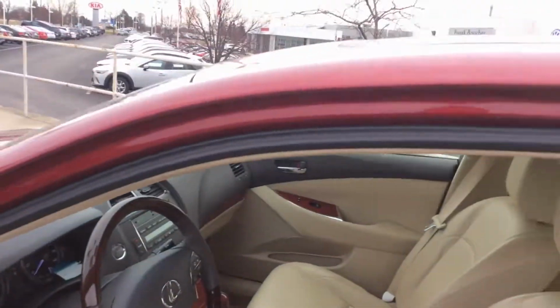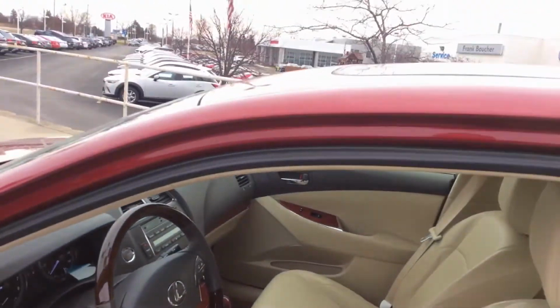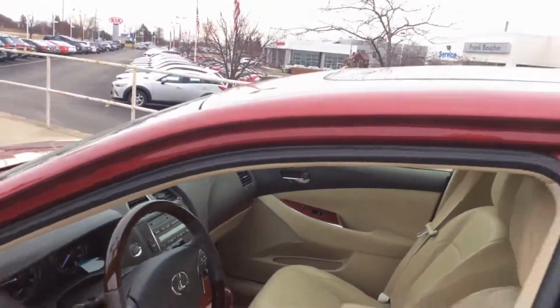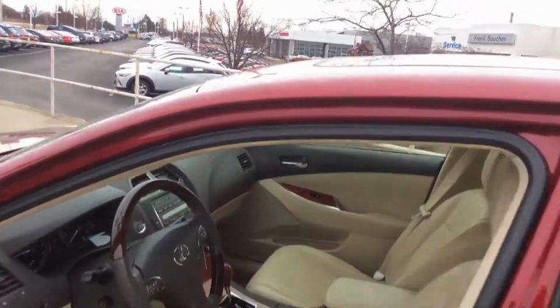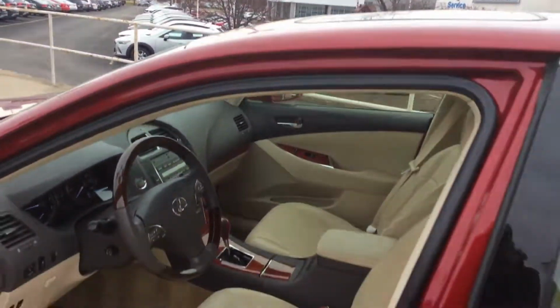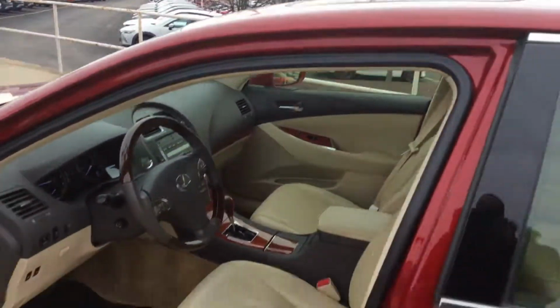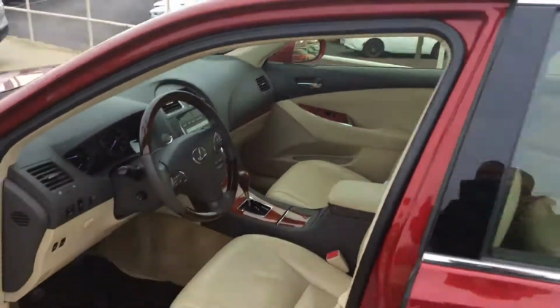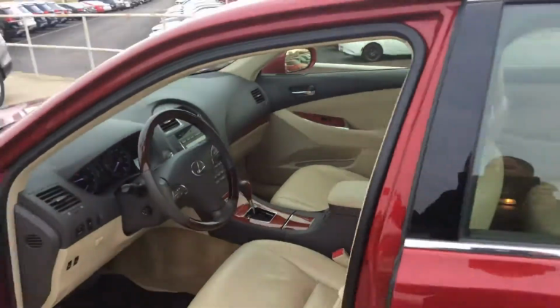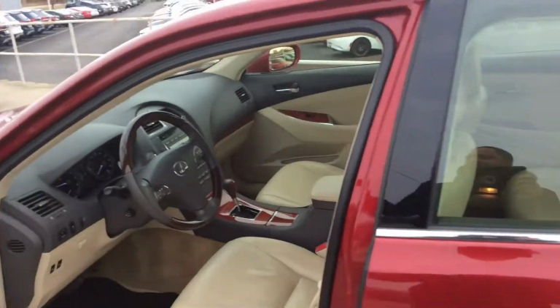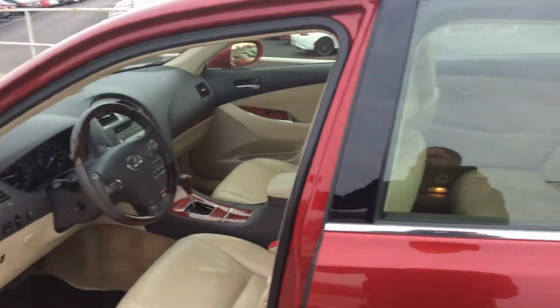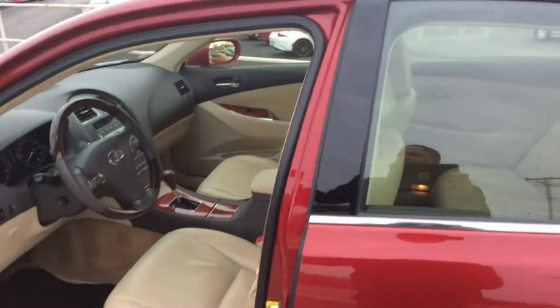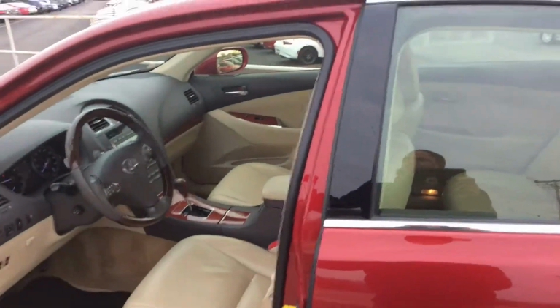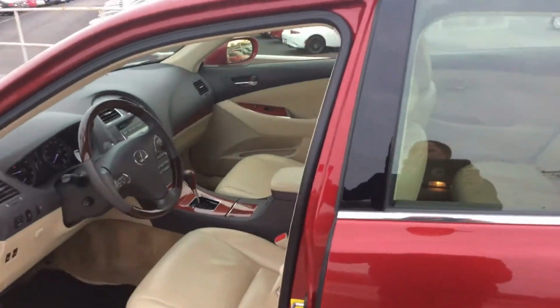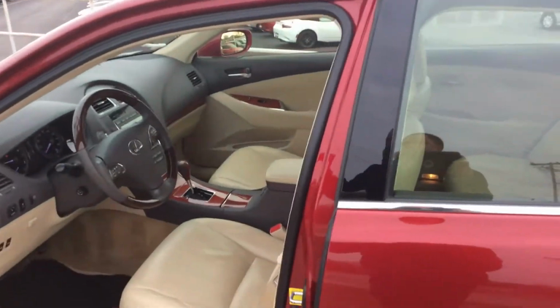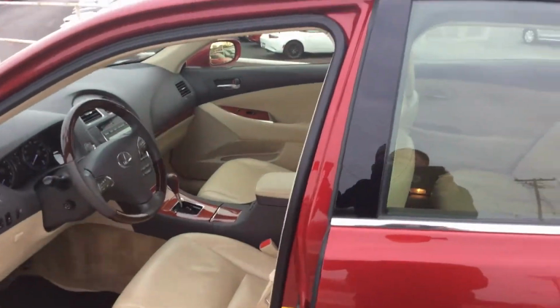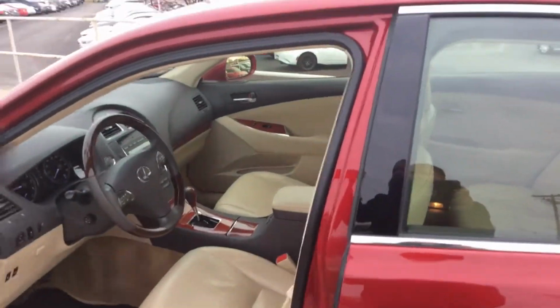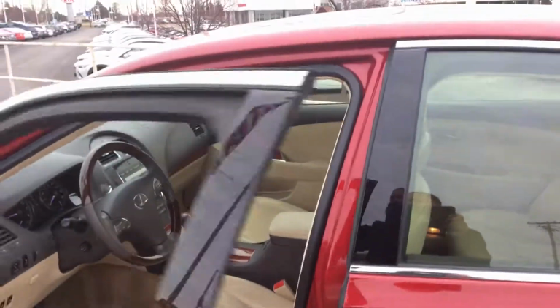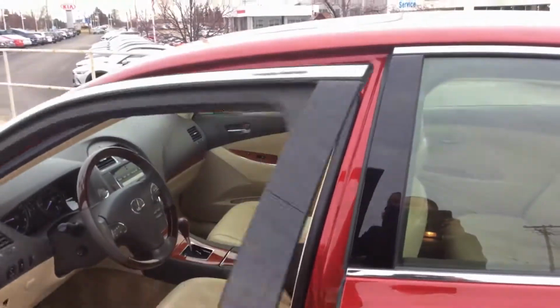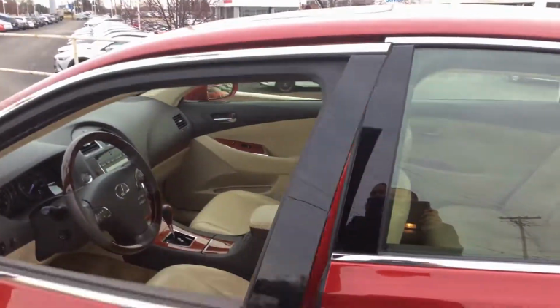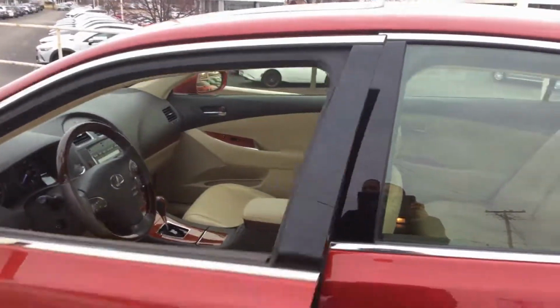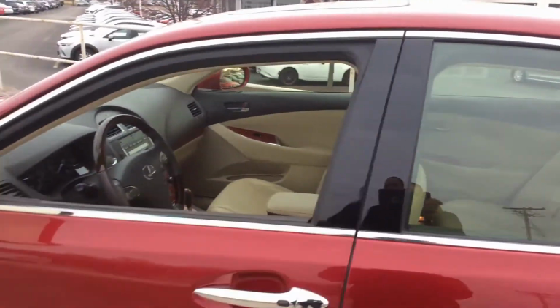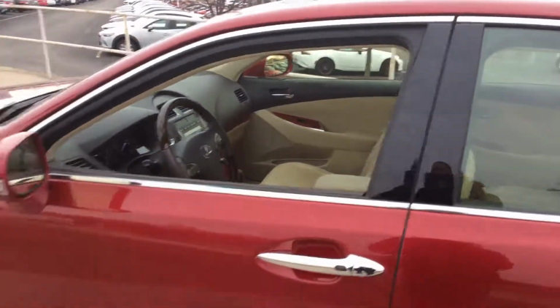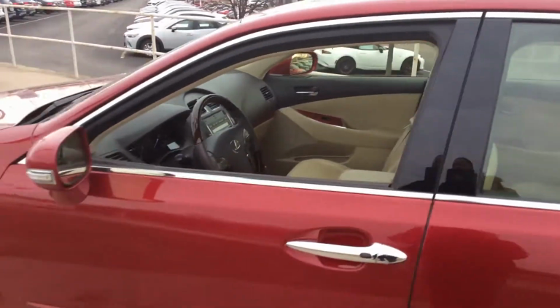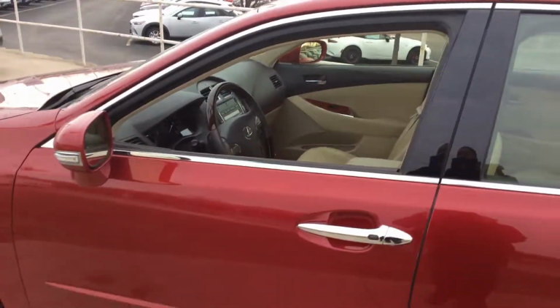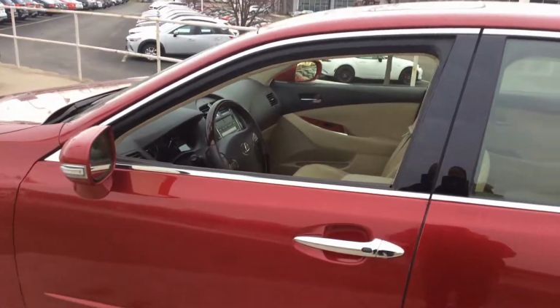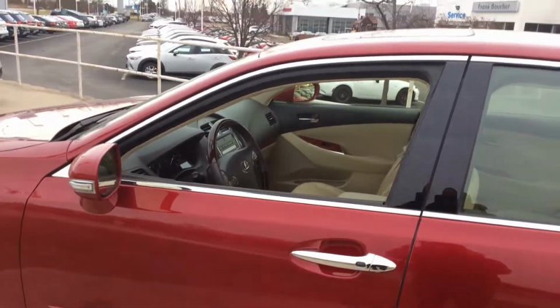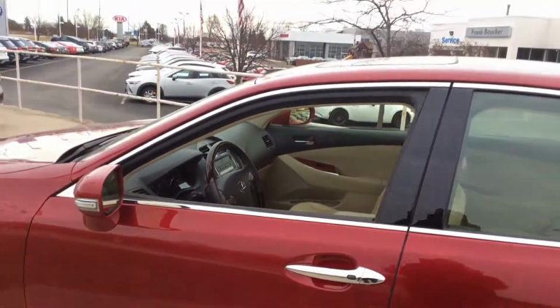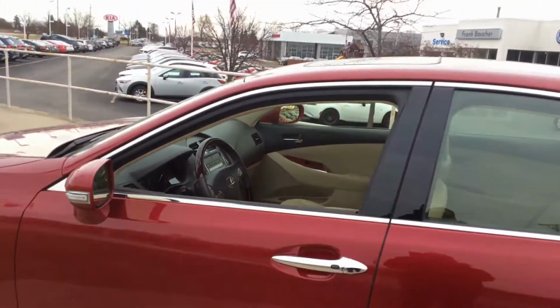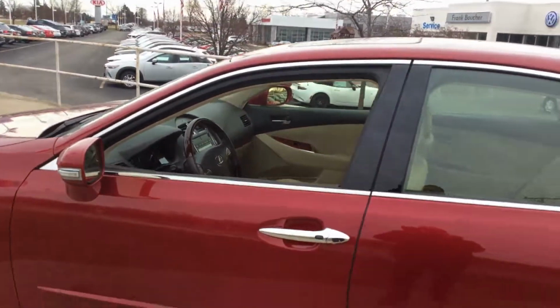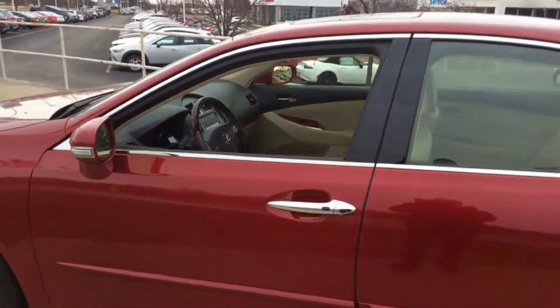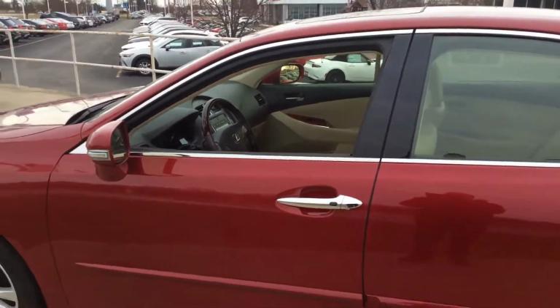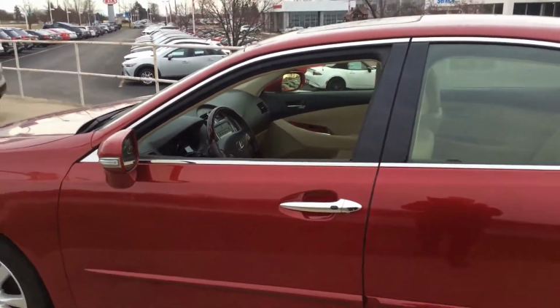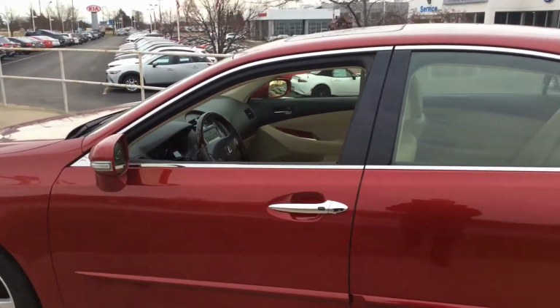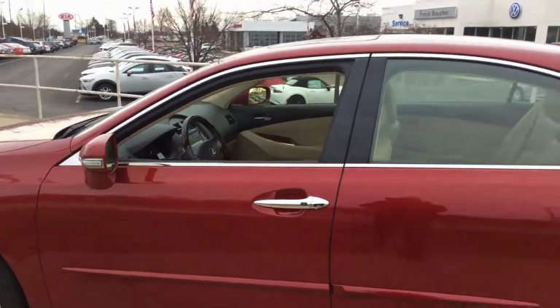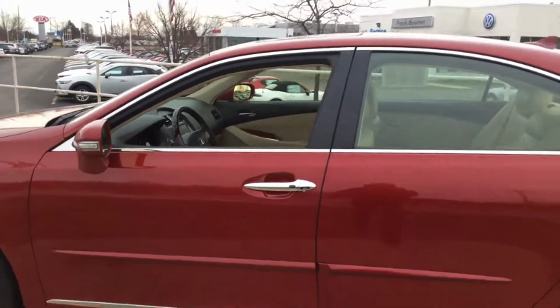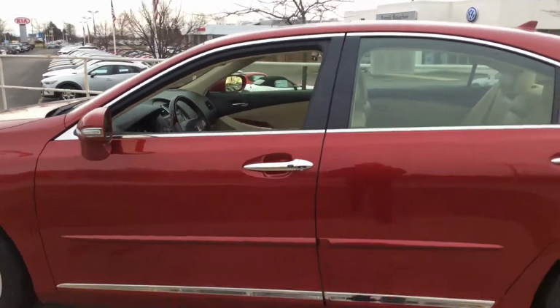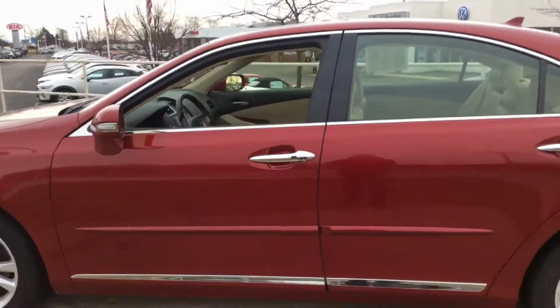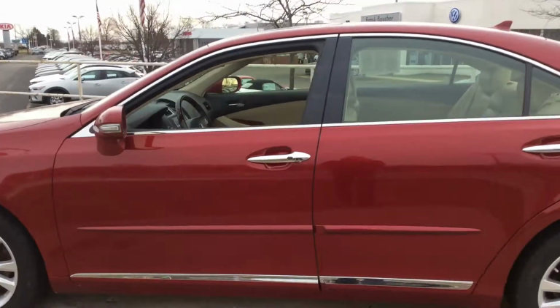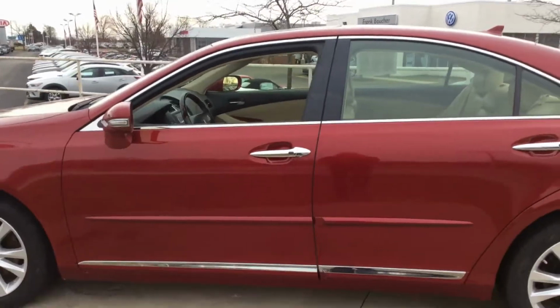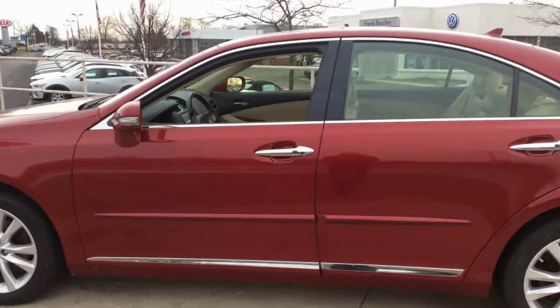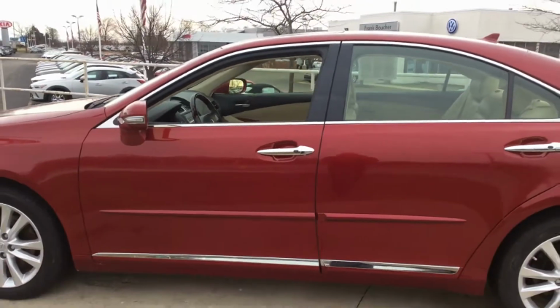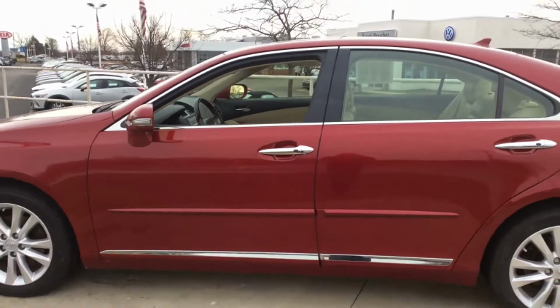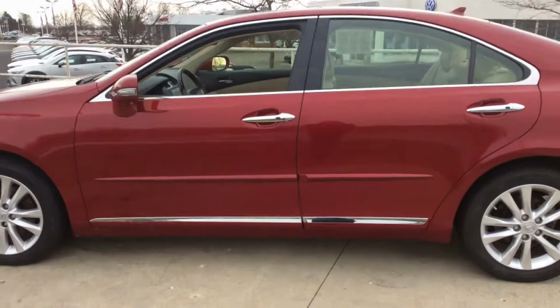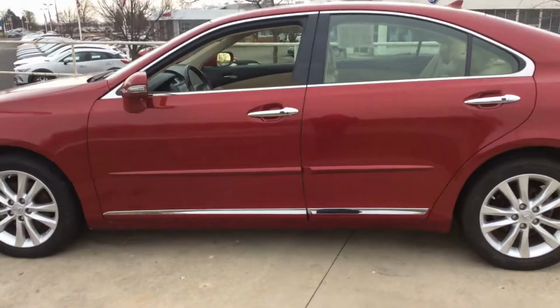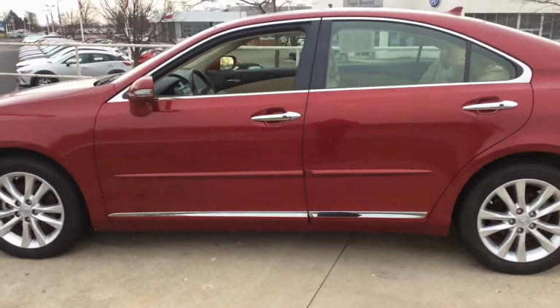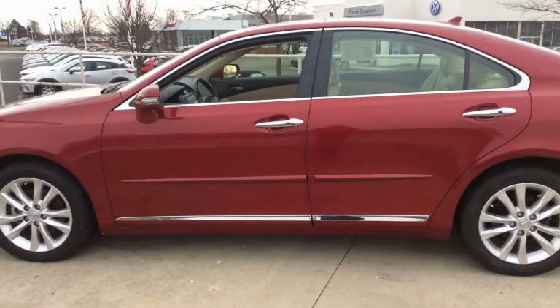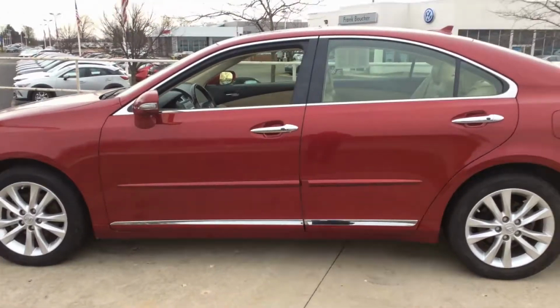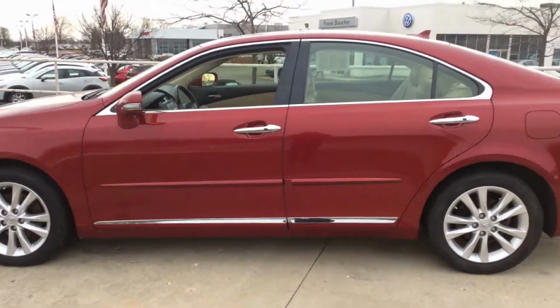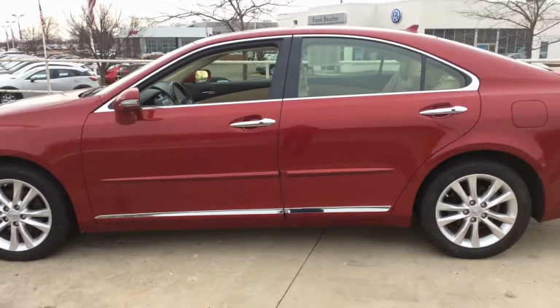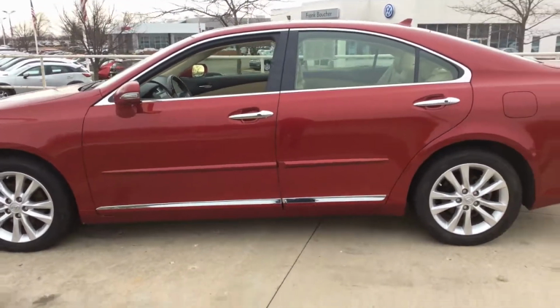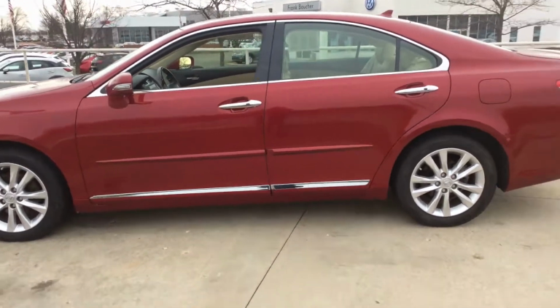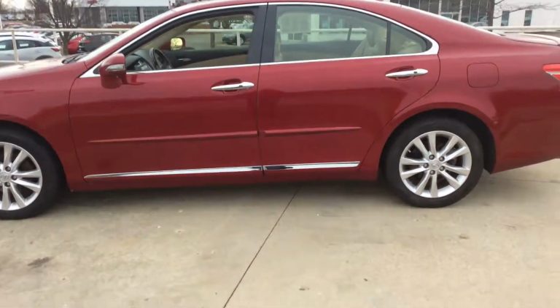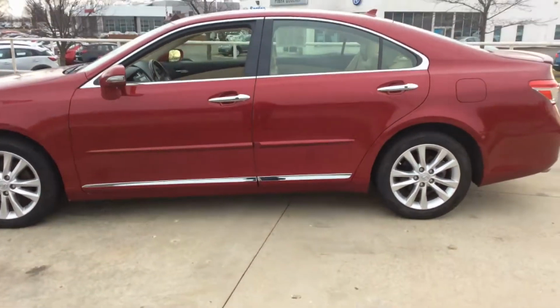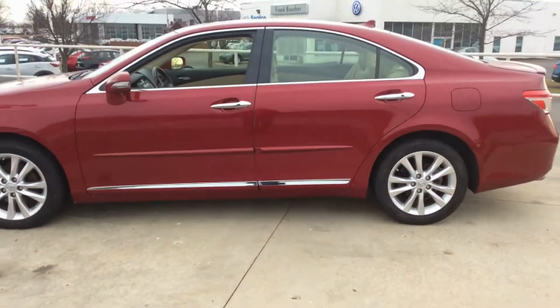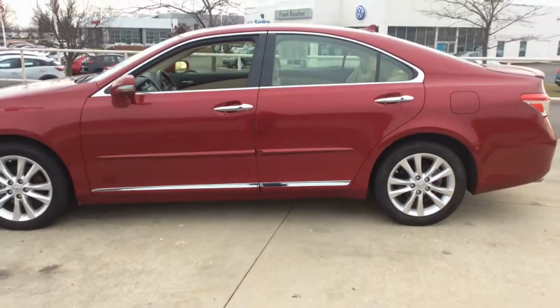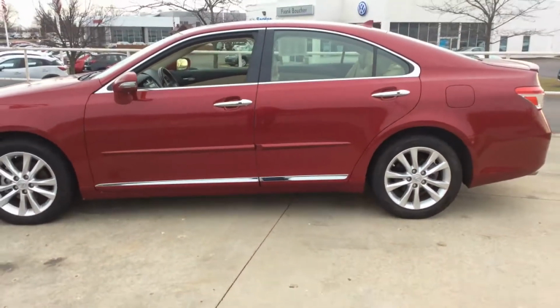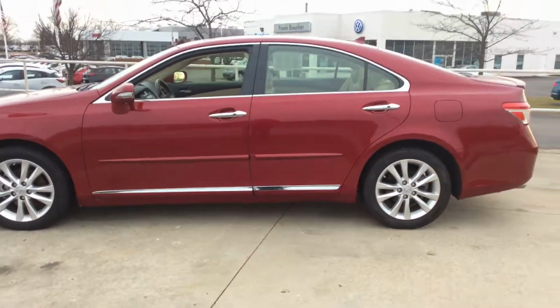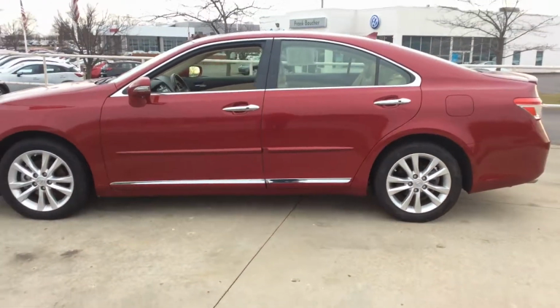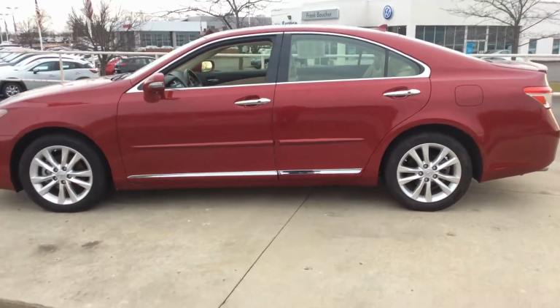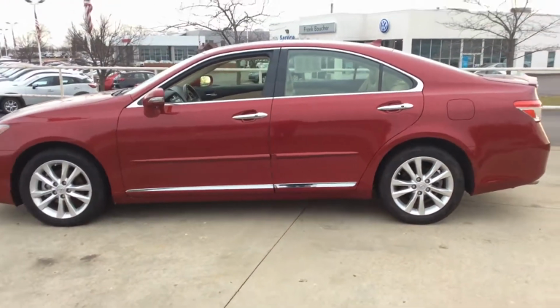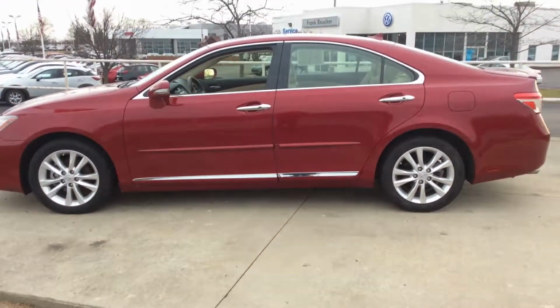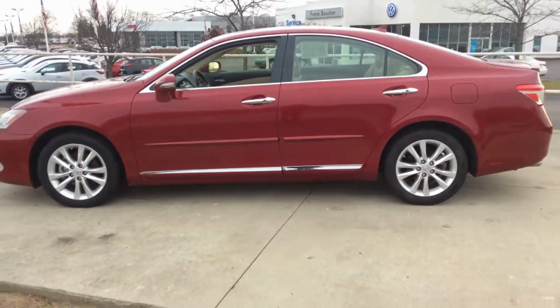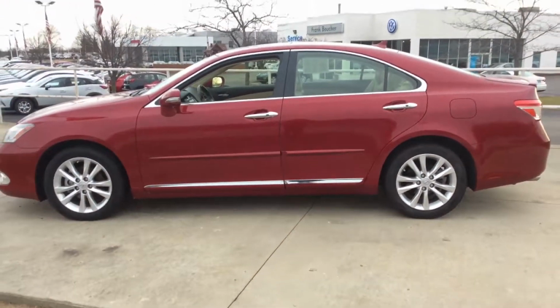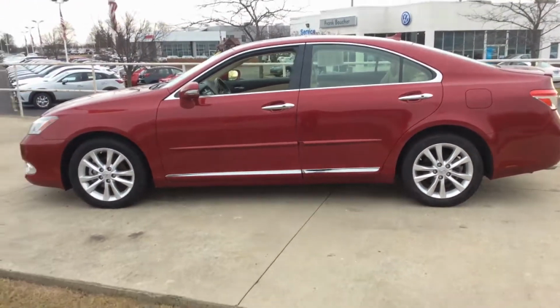Give us a call here at Frank Boucher Imports of Racine, 262-886-2886. This Lexus can be yours.